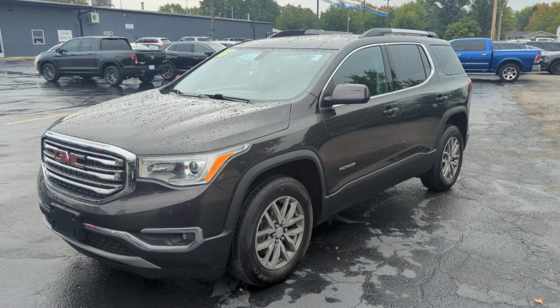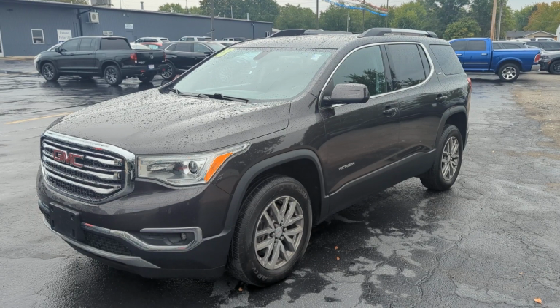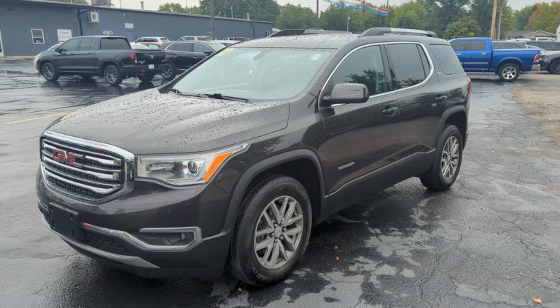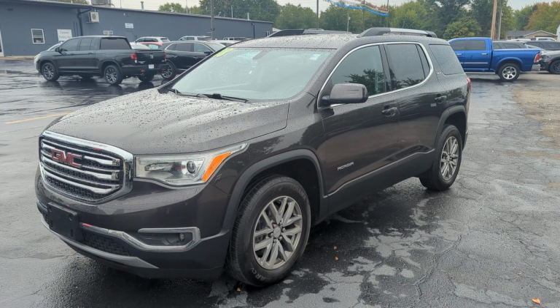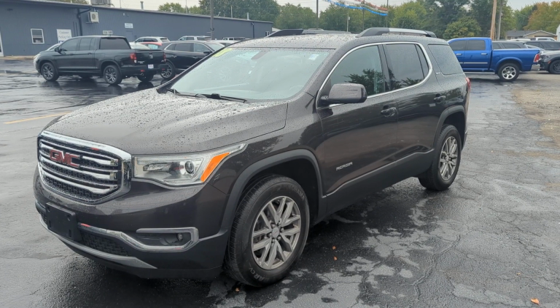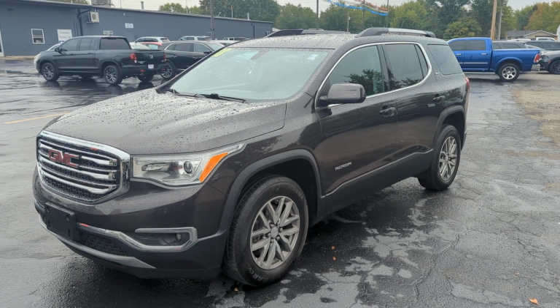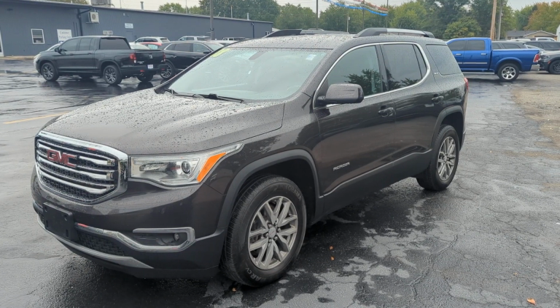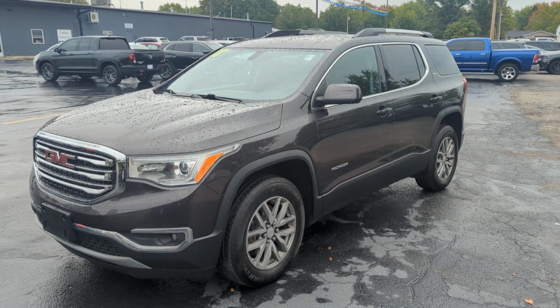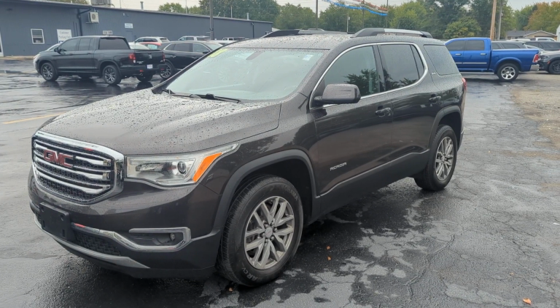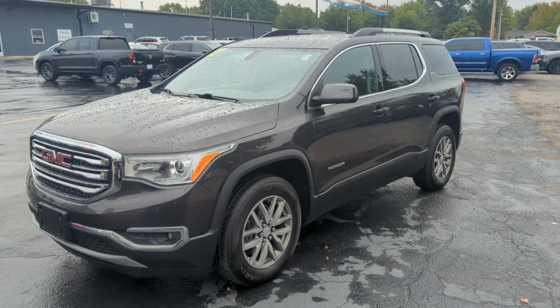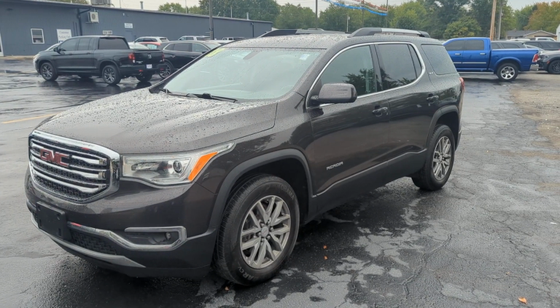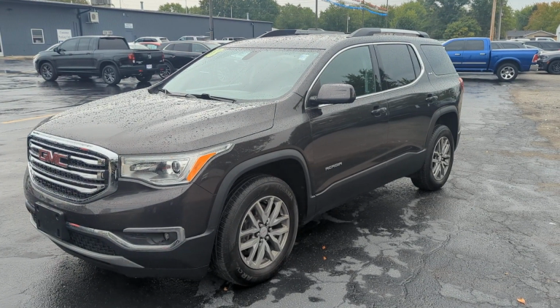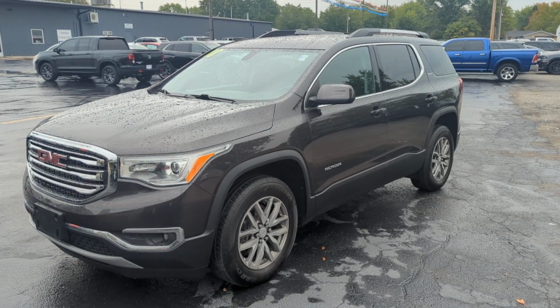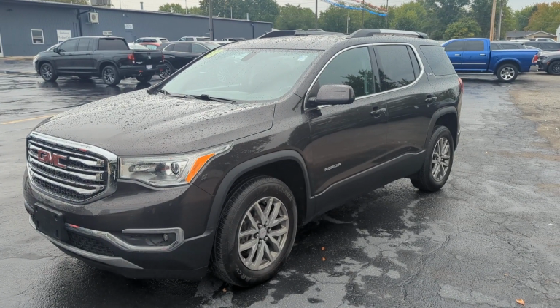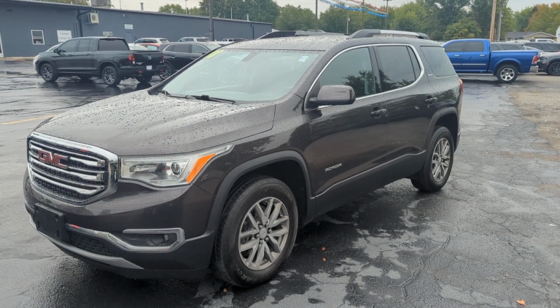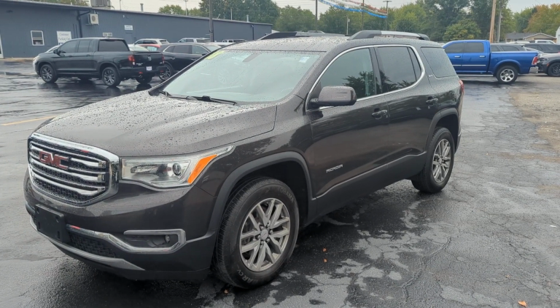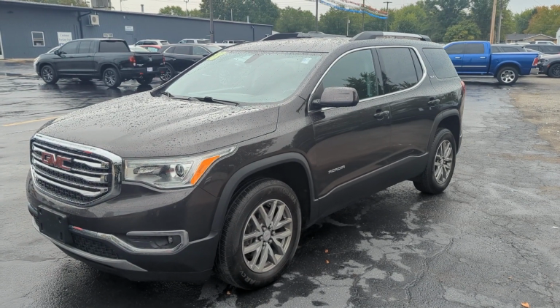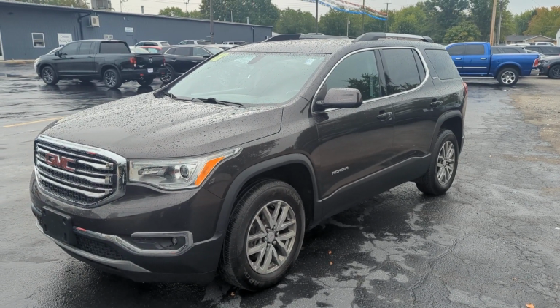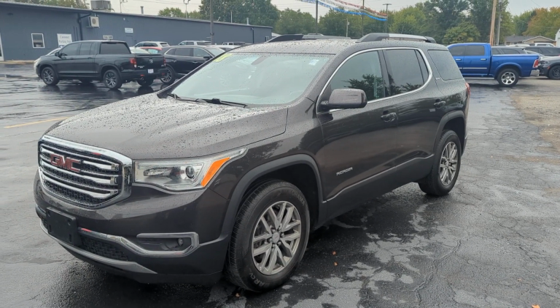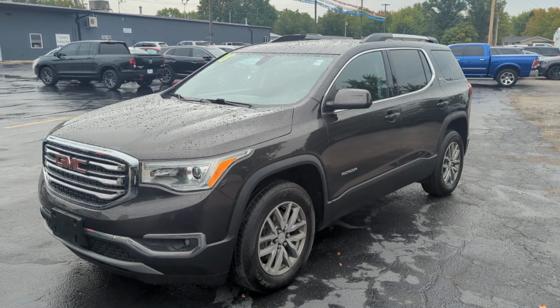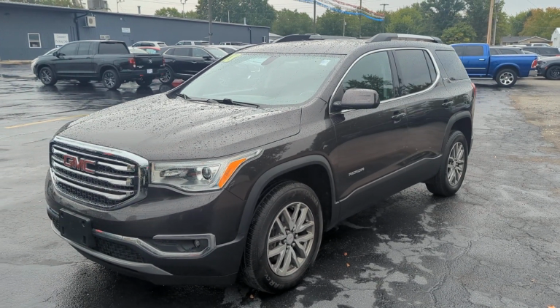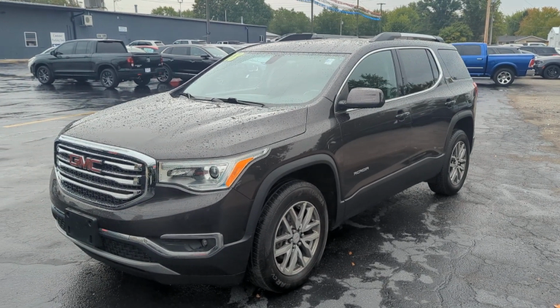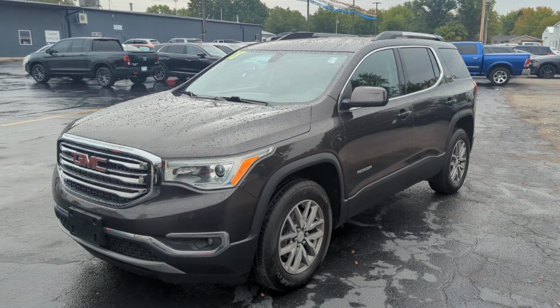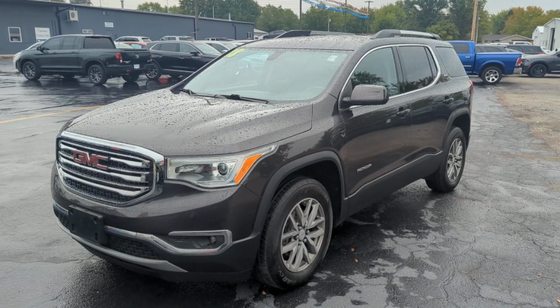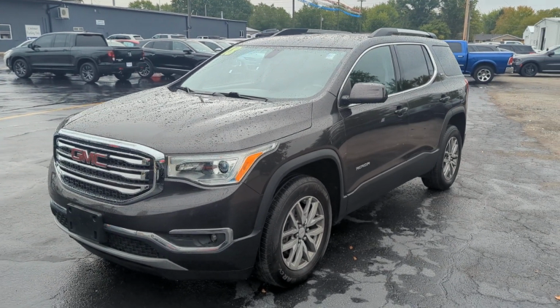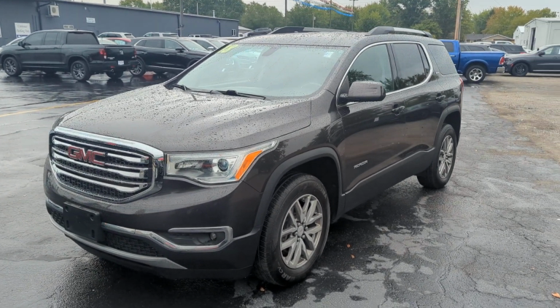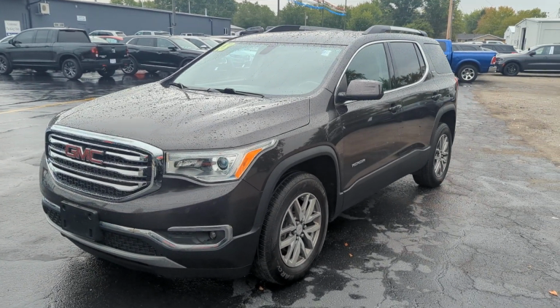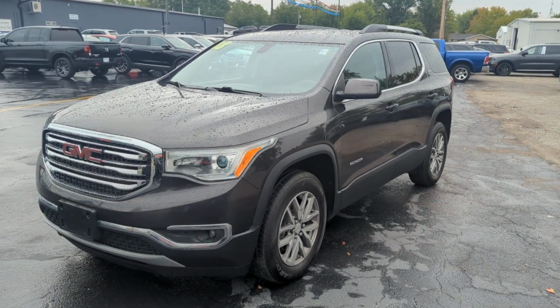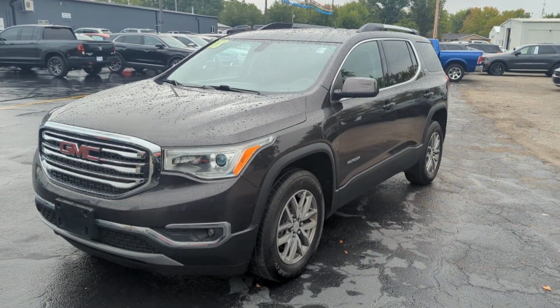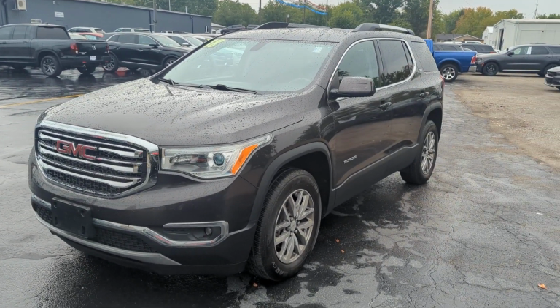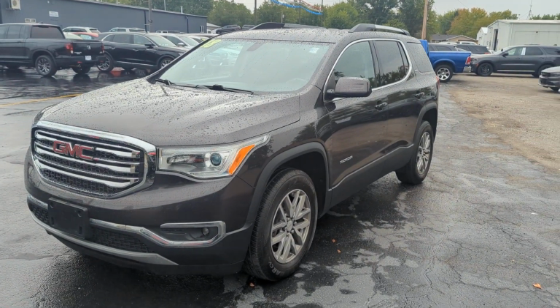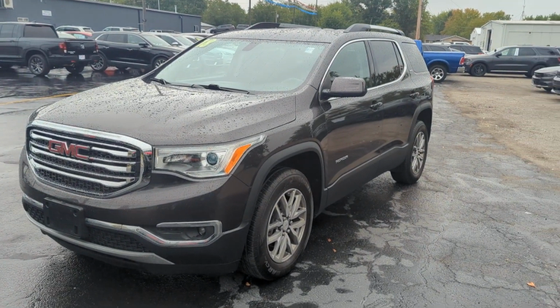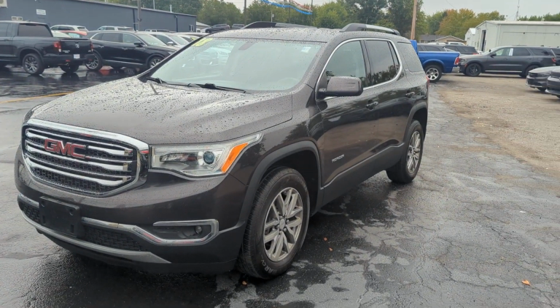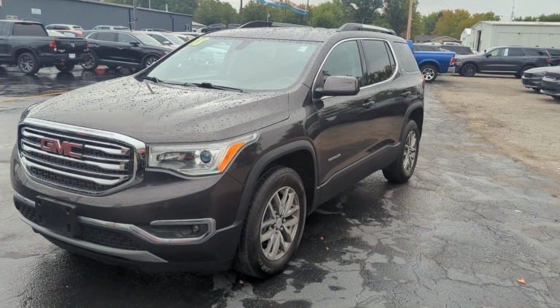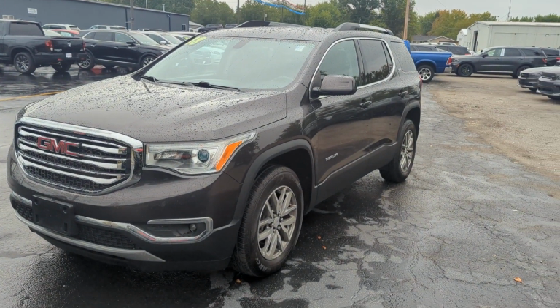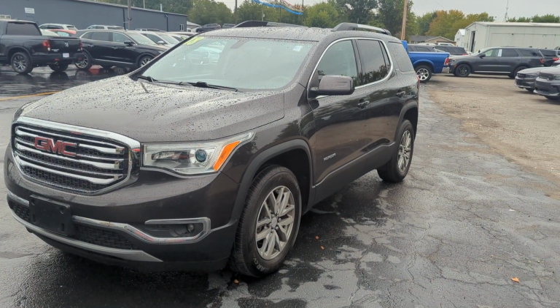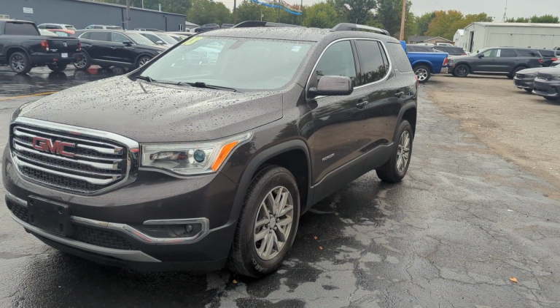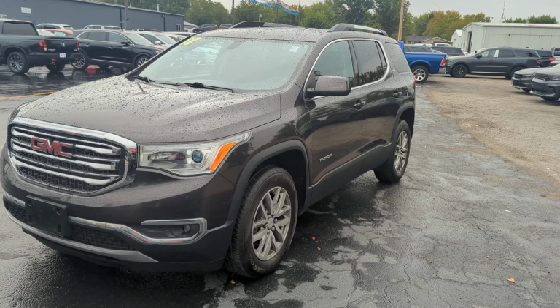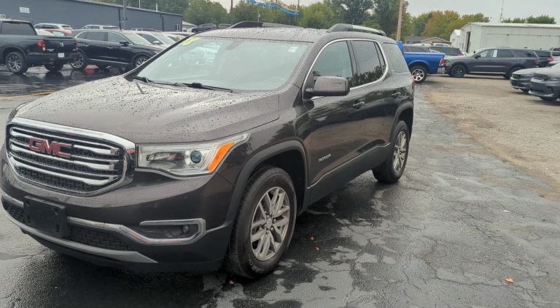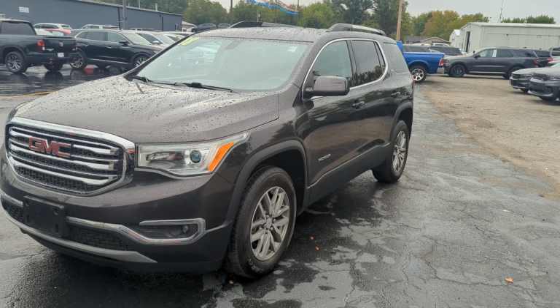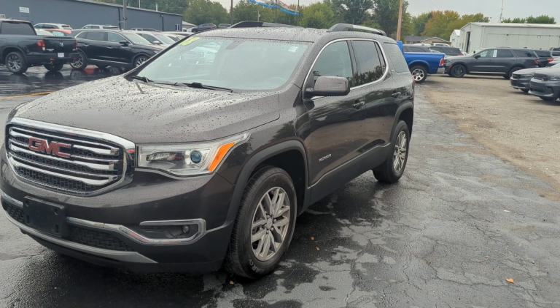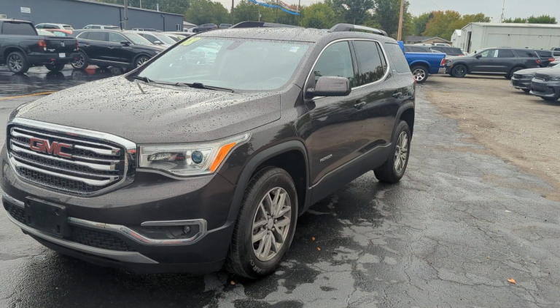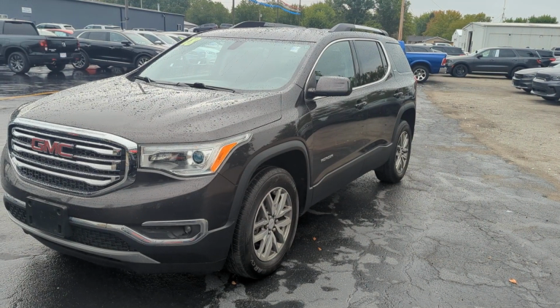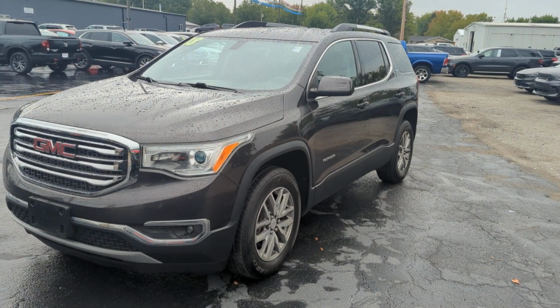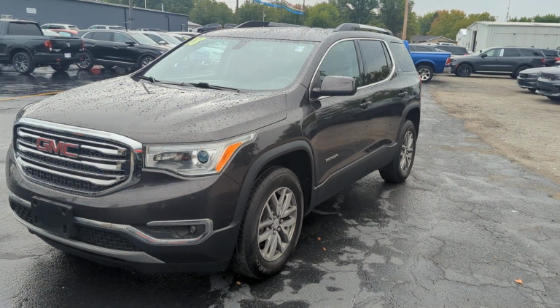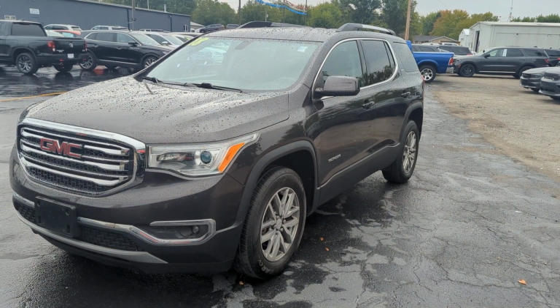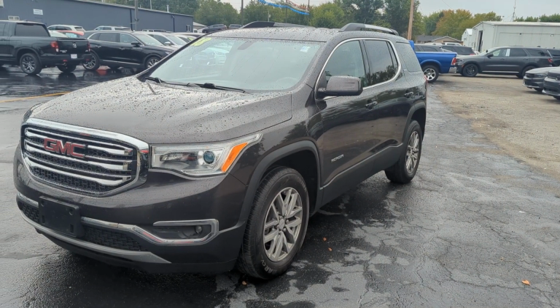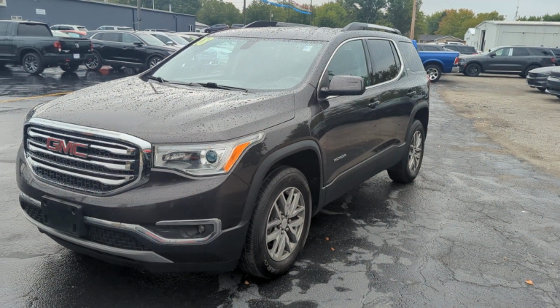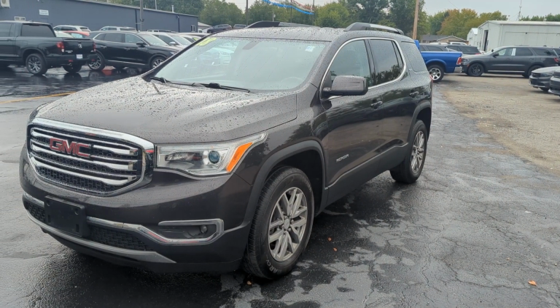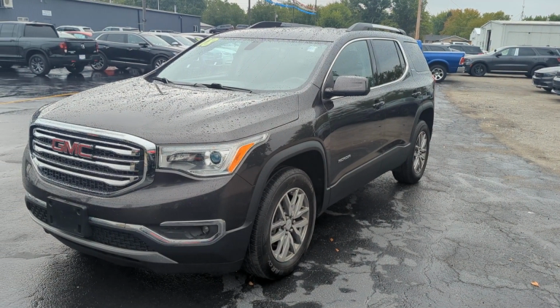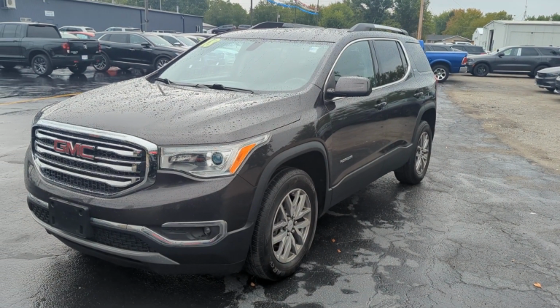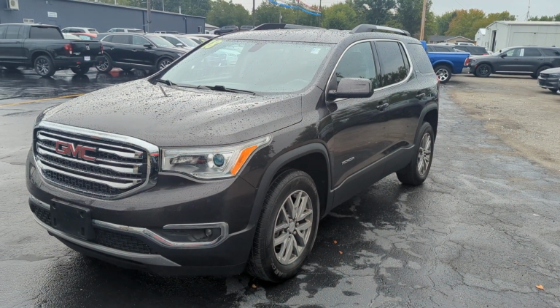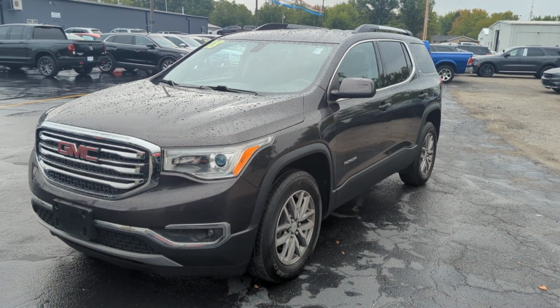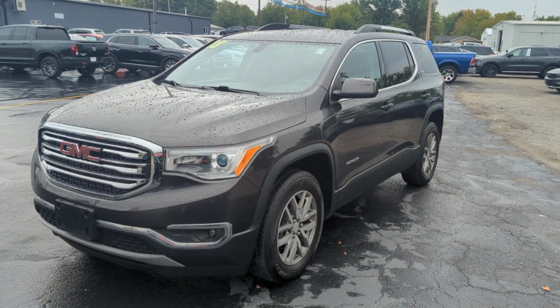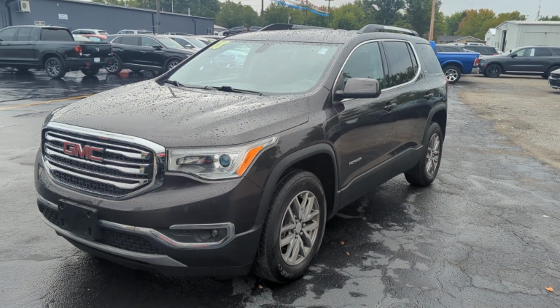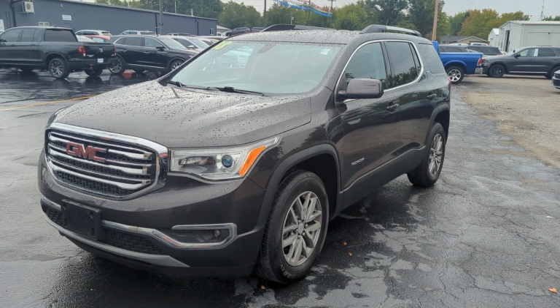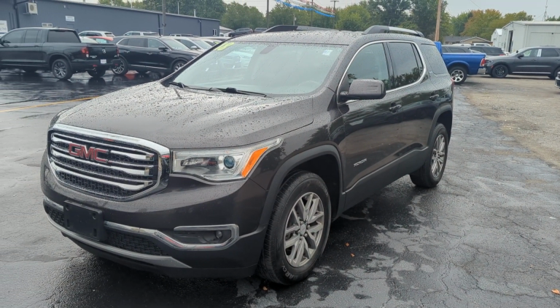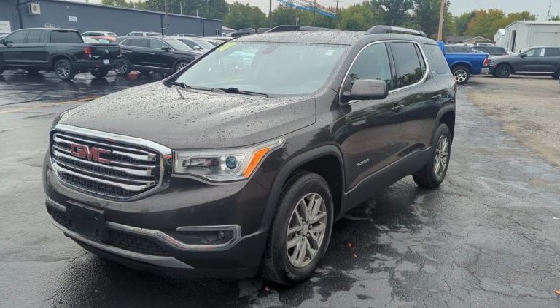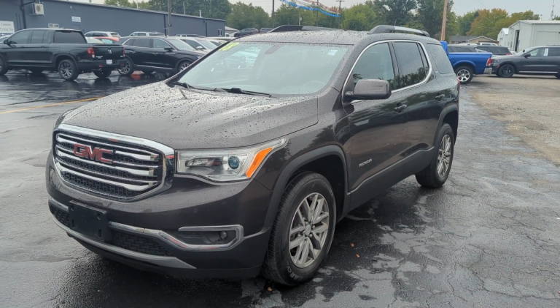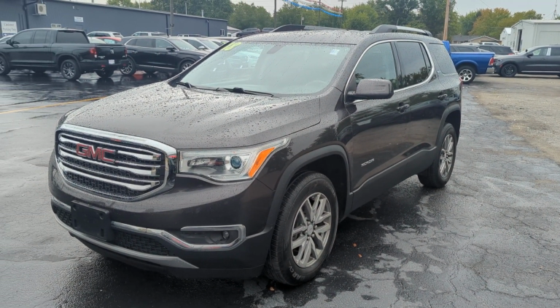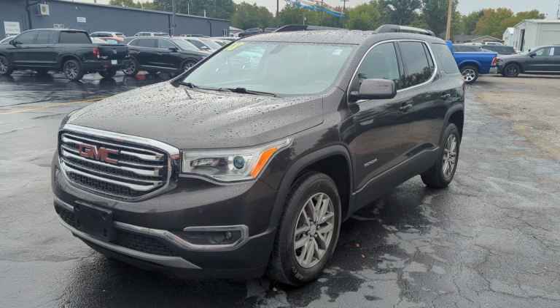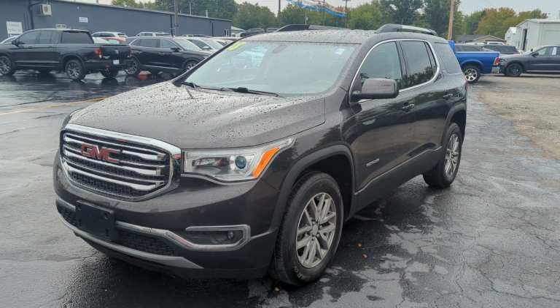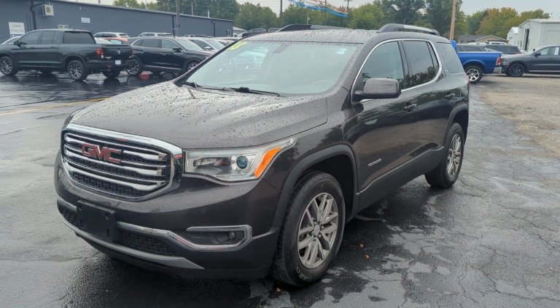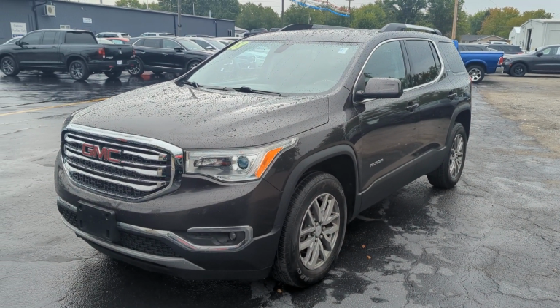Thanks for your interest in our 2018 GMC Acadia SLE. Let's take a video walk around of it just so you can see it more in depth.